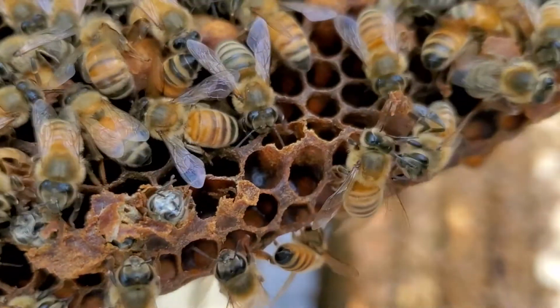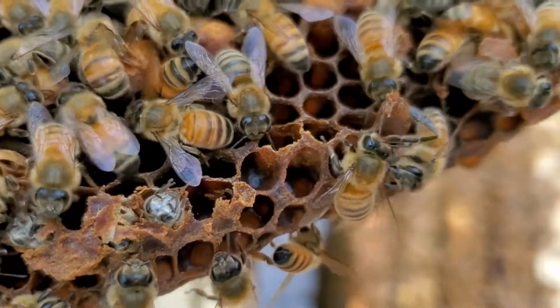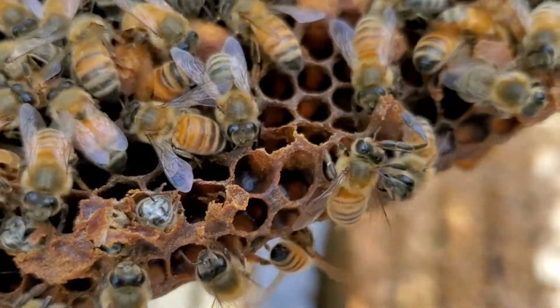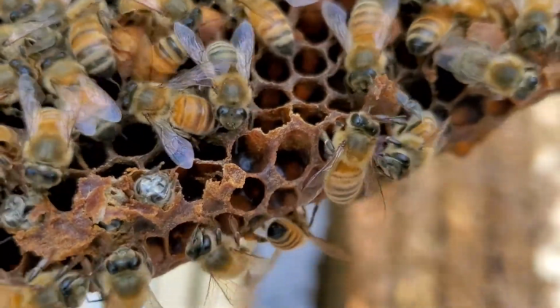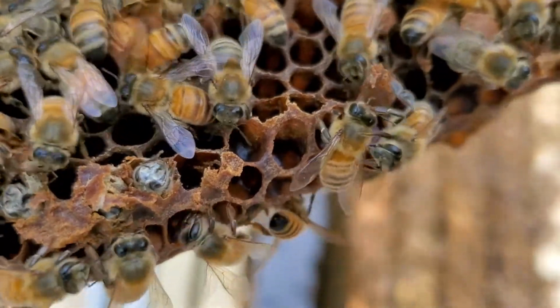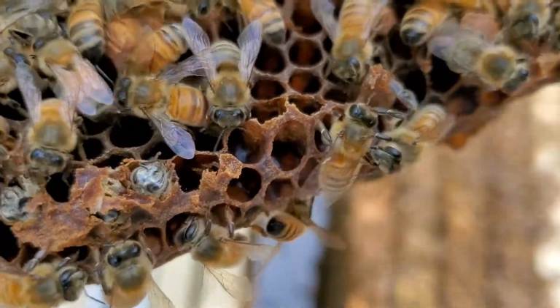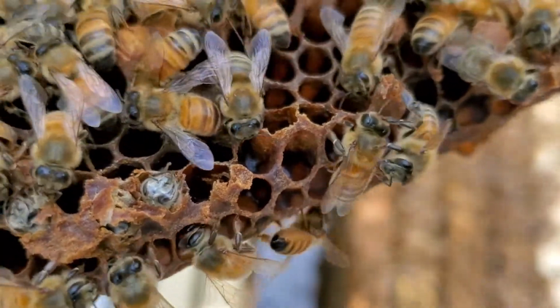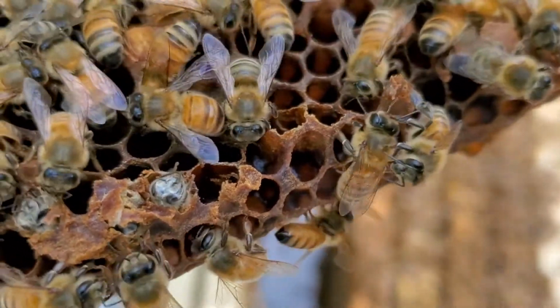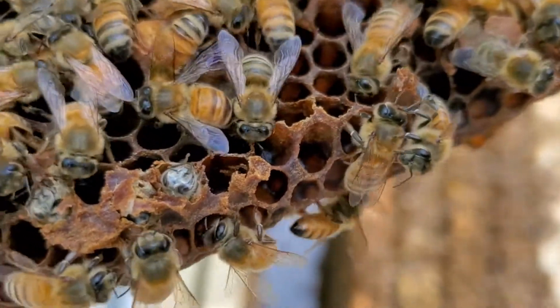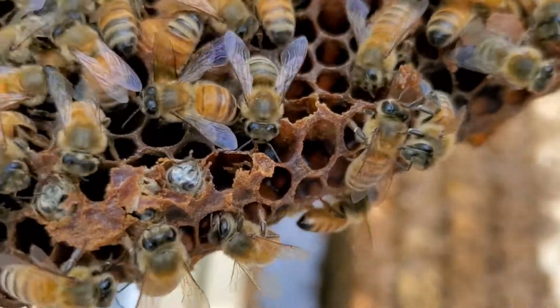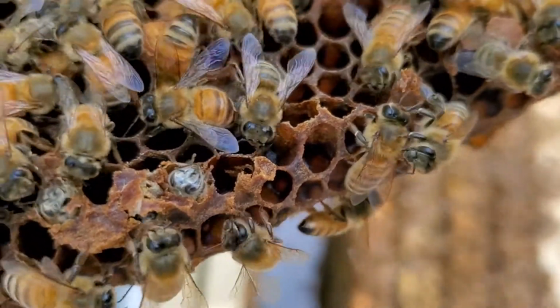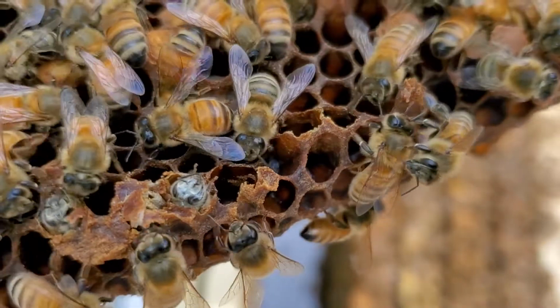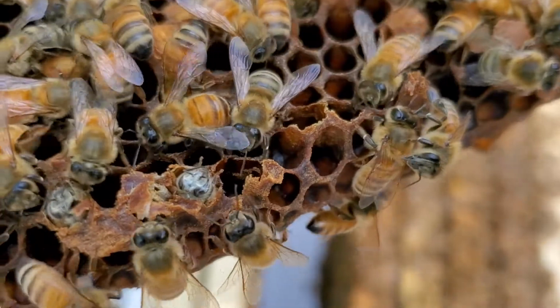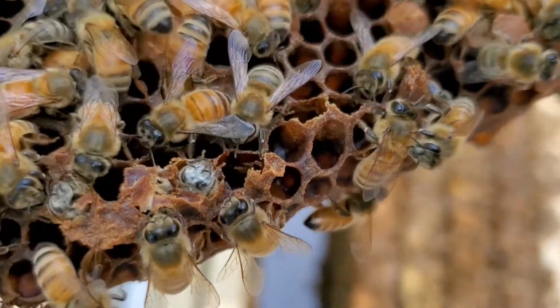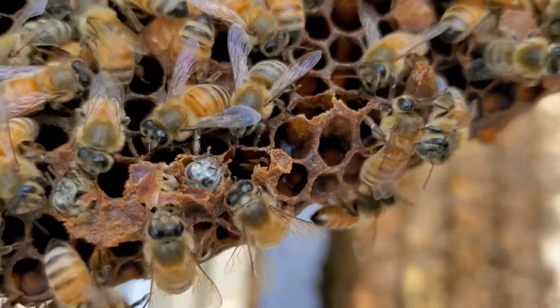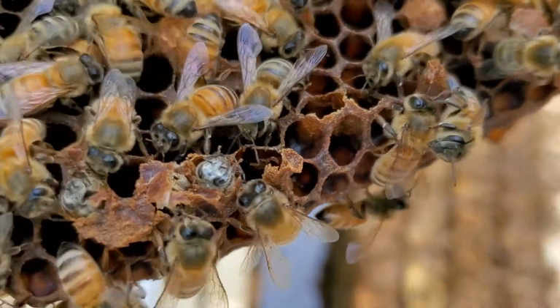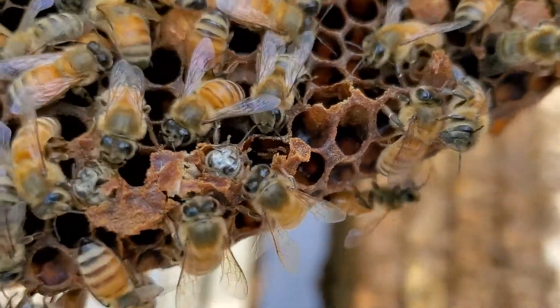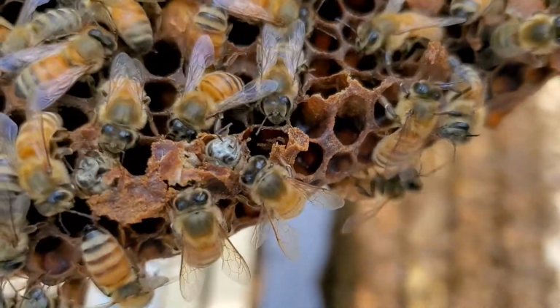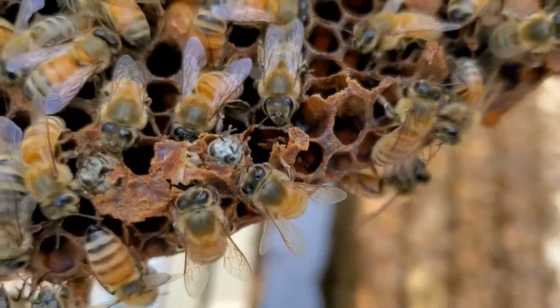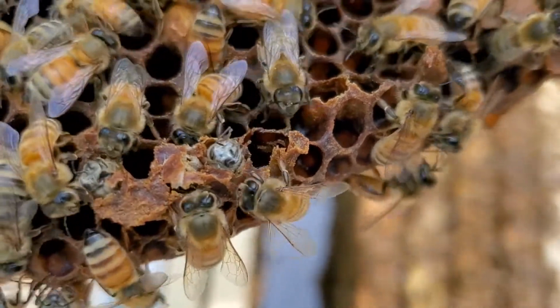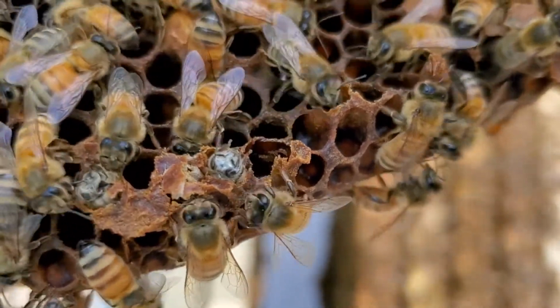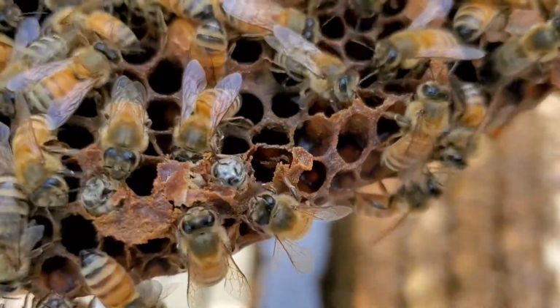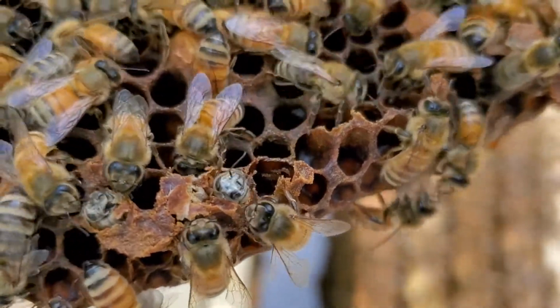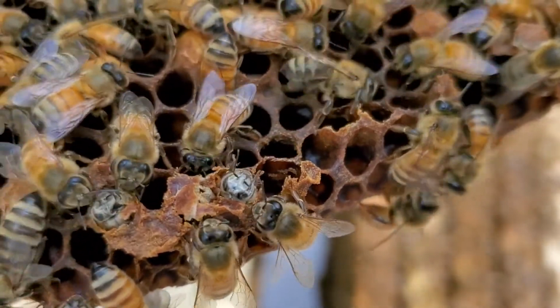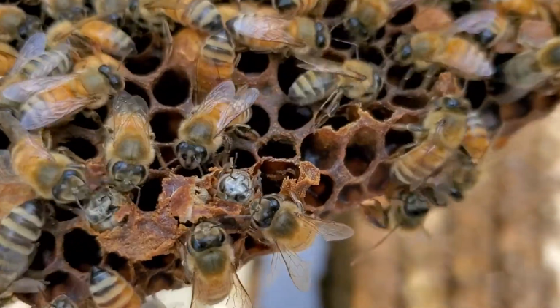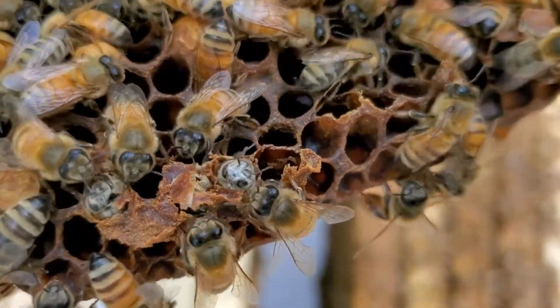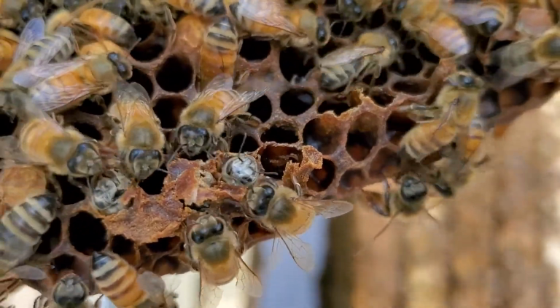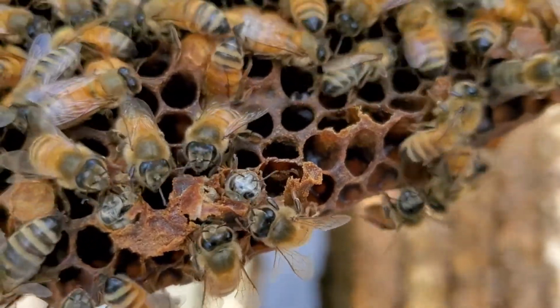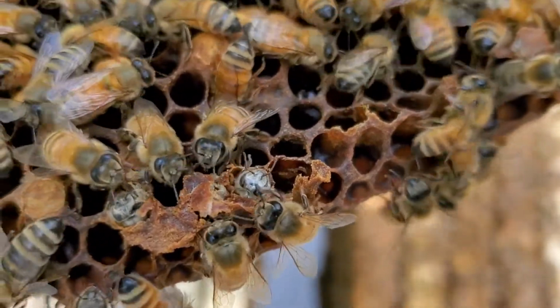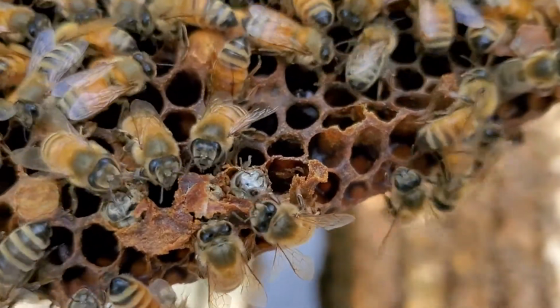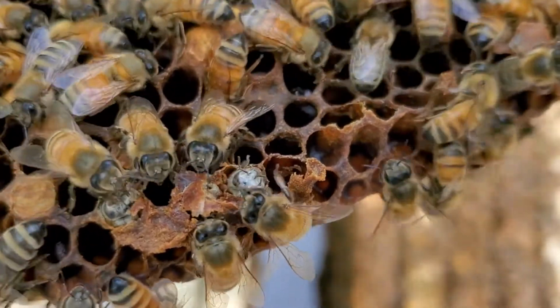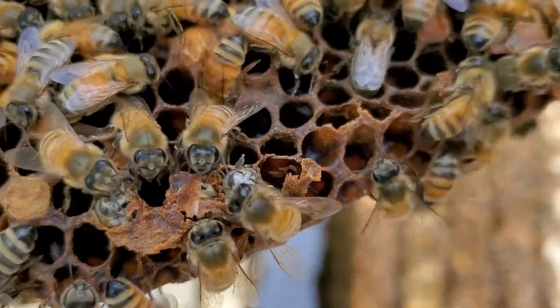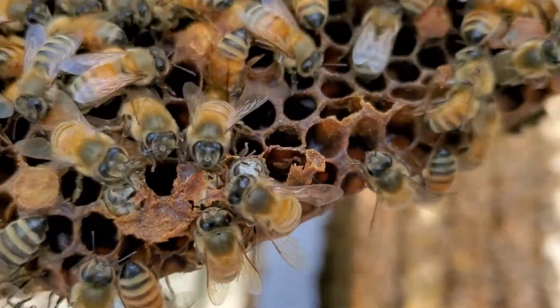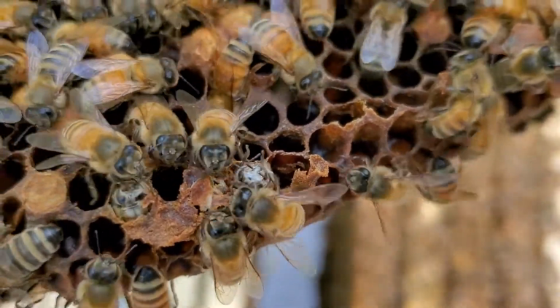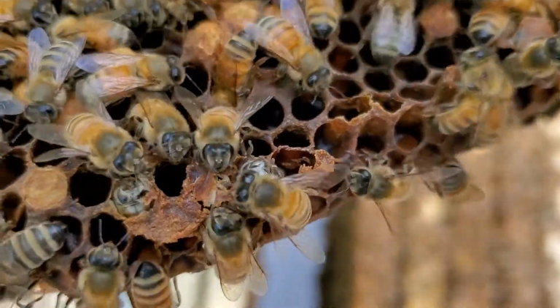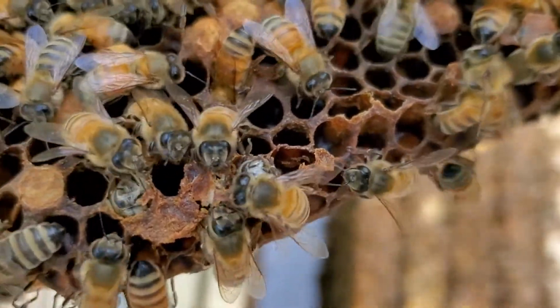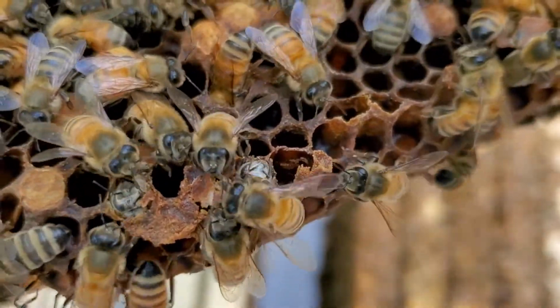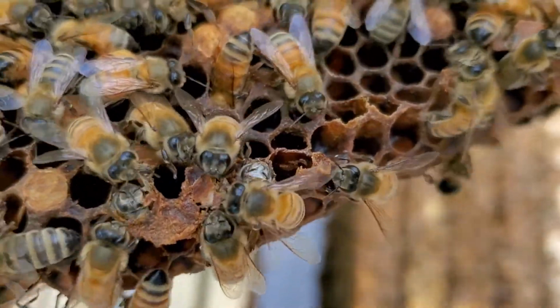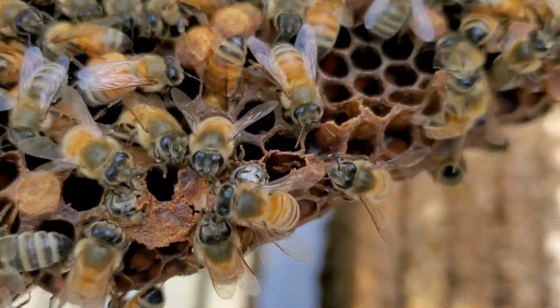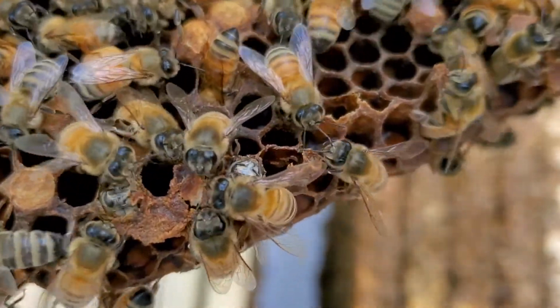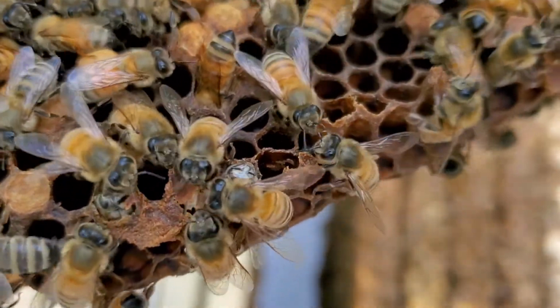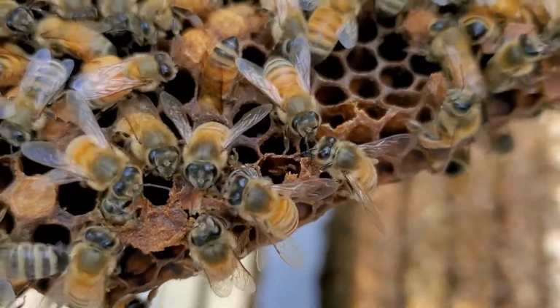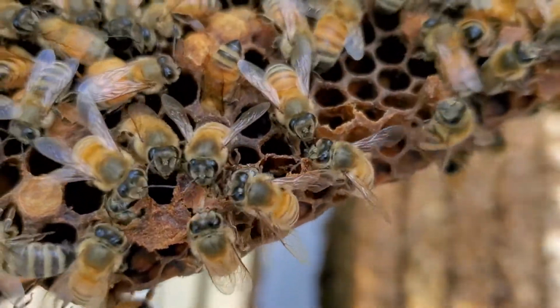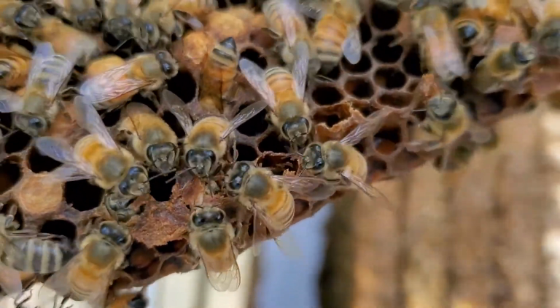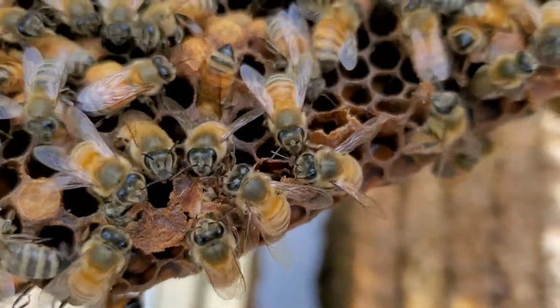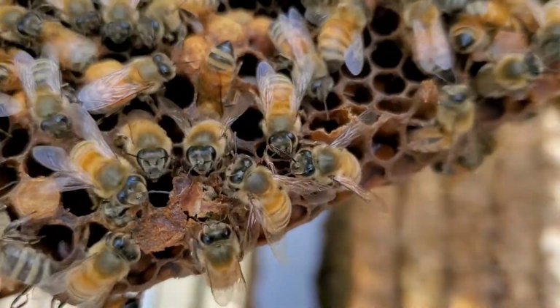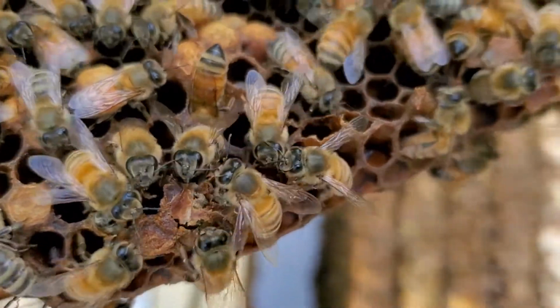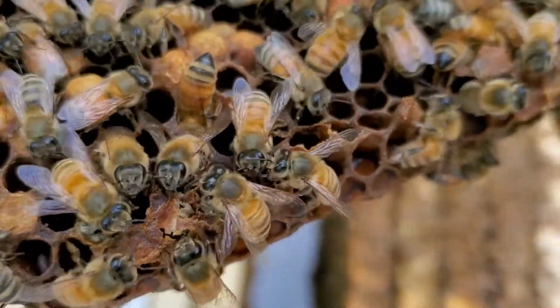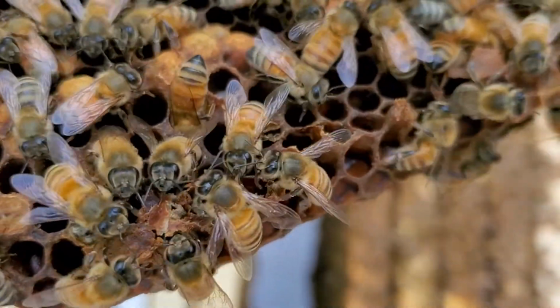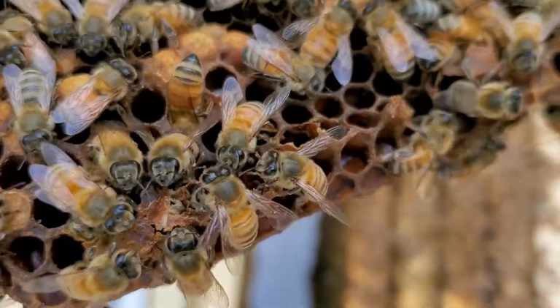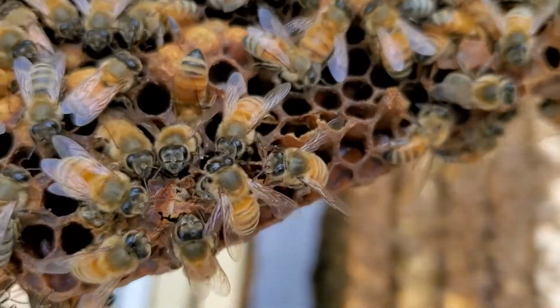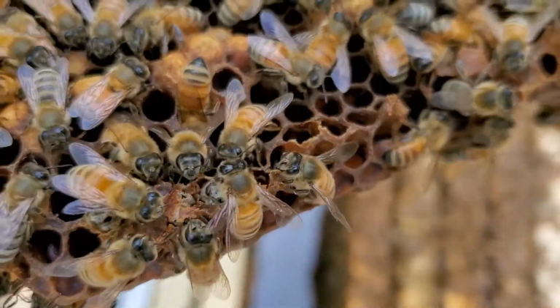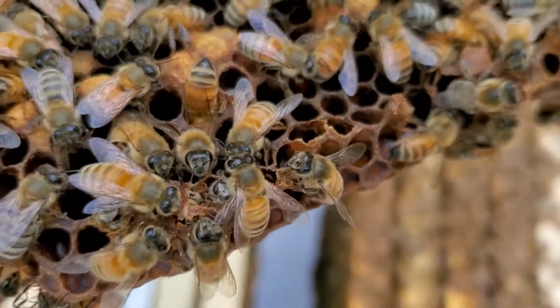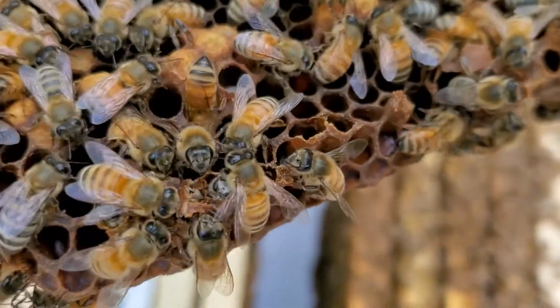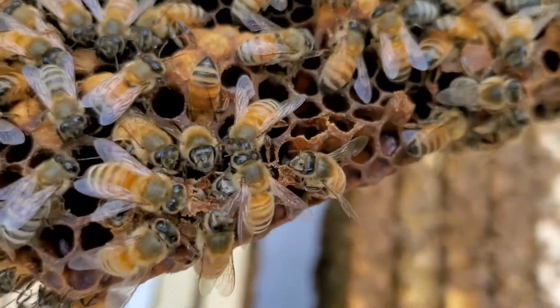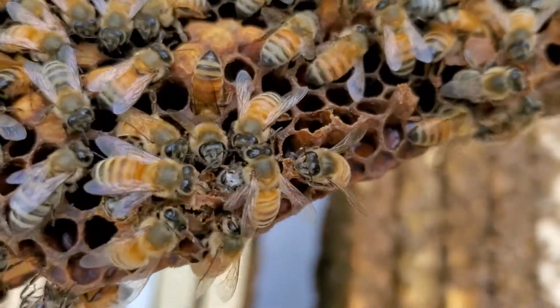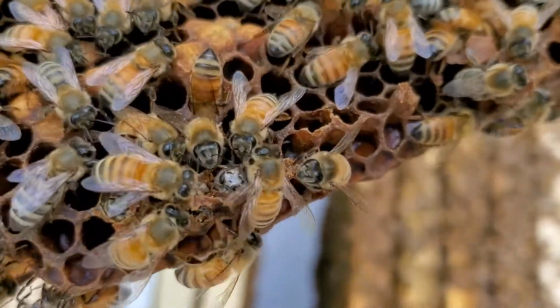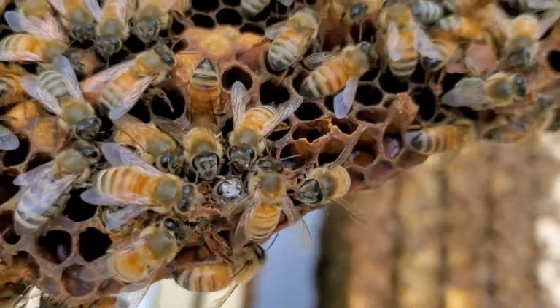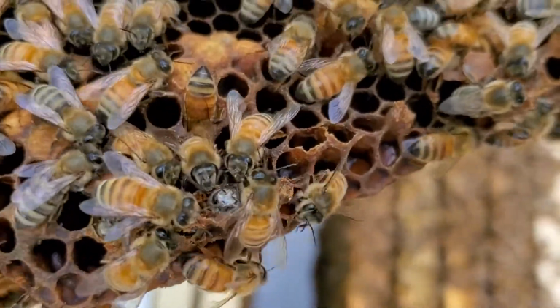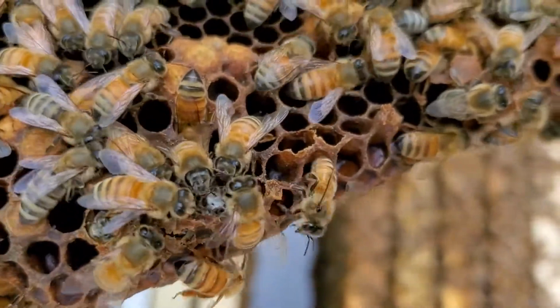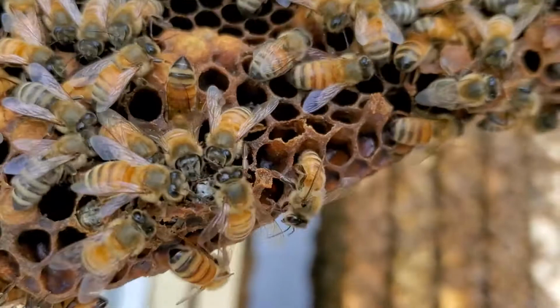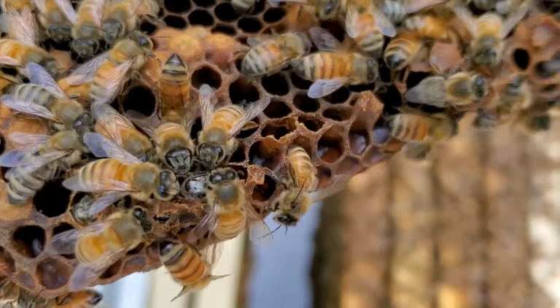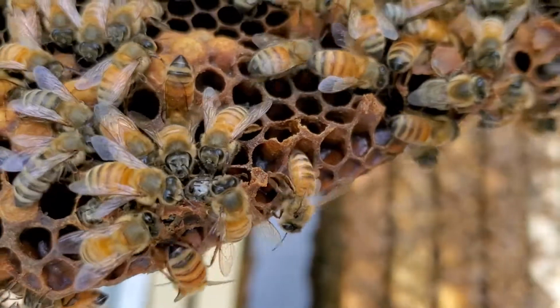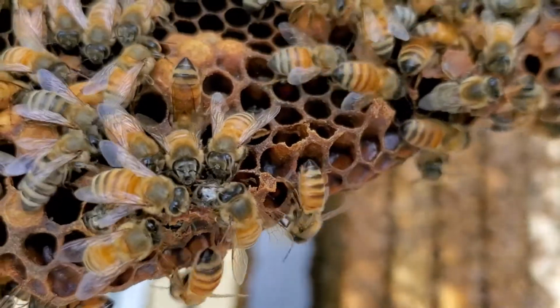One over here on the right. See how they're just barely coming out and how they're wiggling their front legs together — the bees are helping to dig them out.